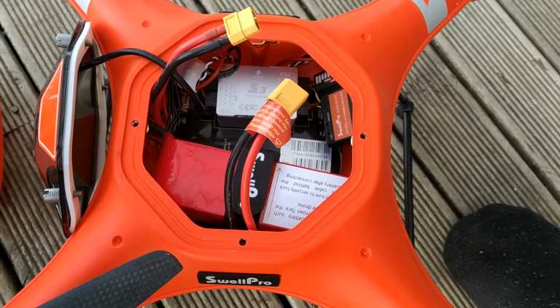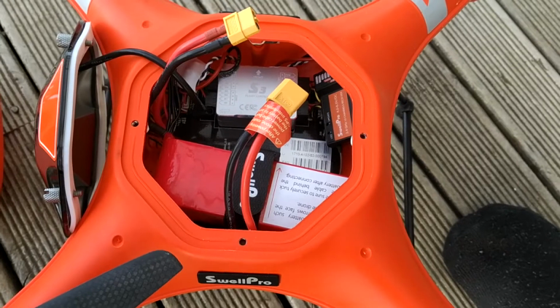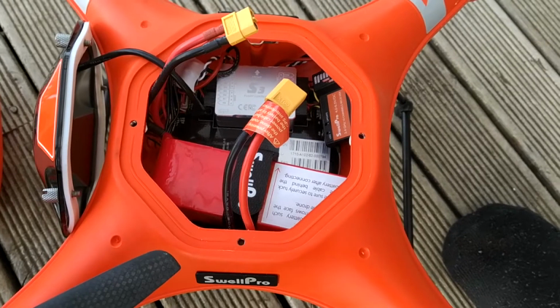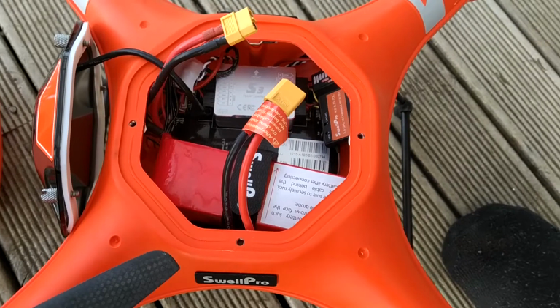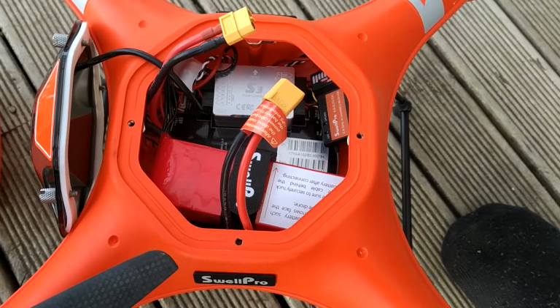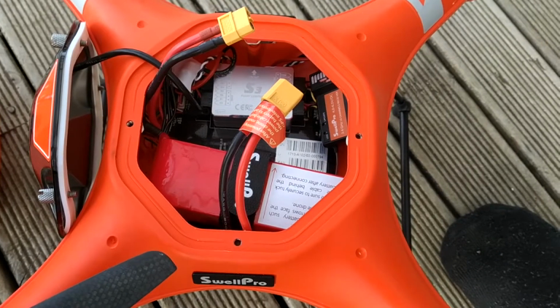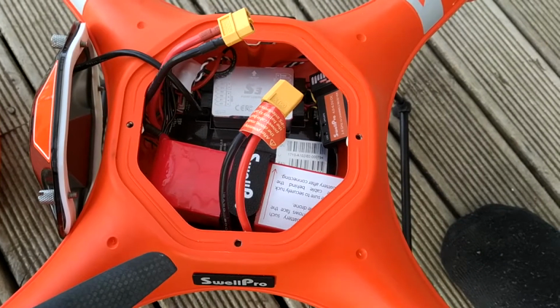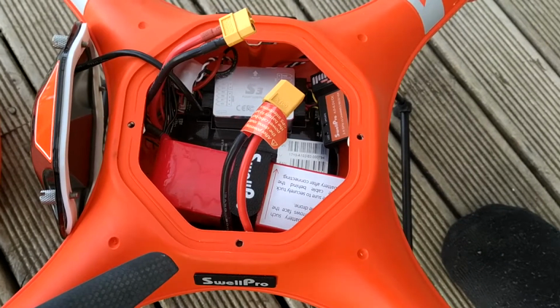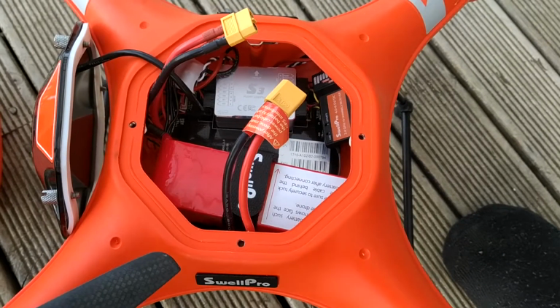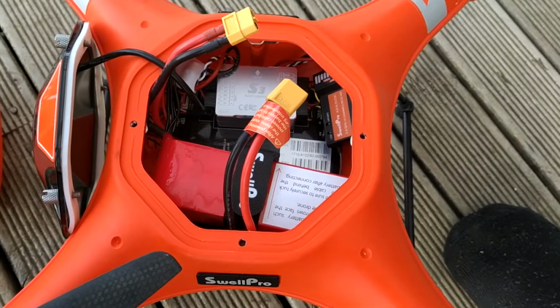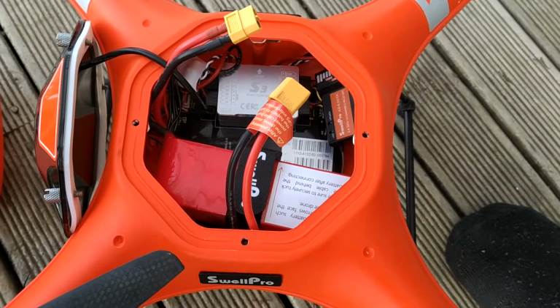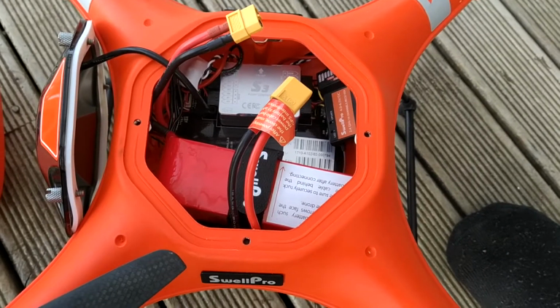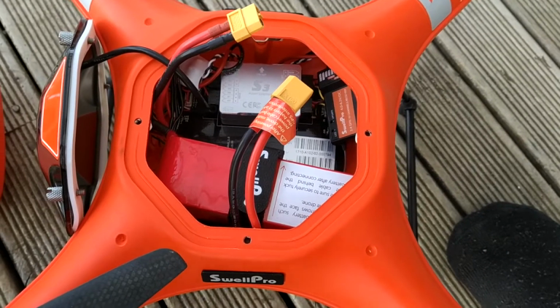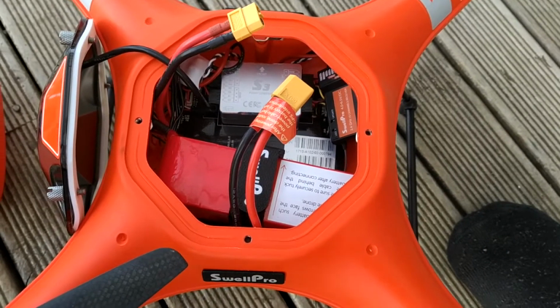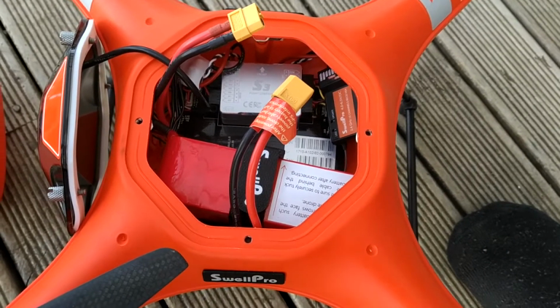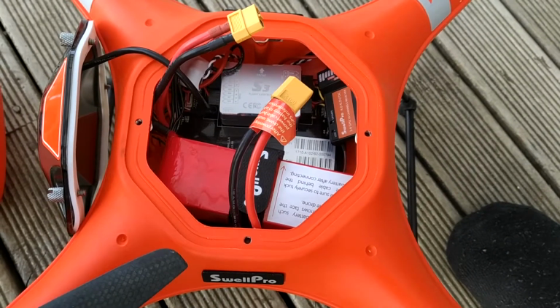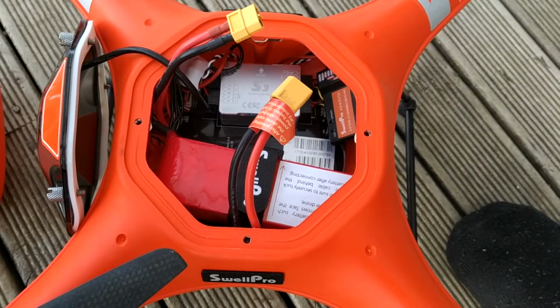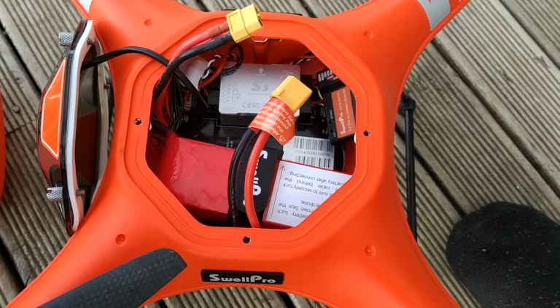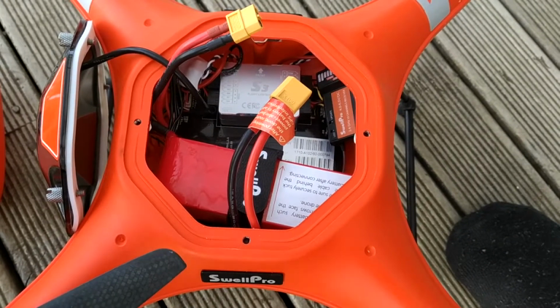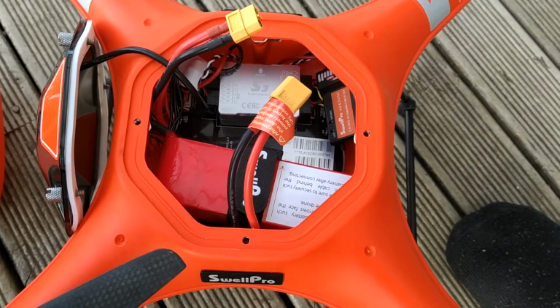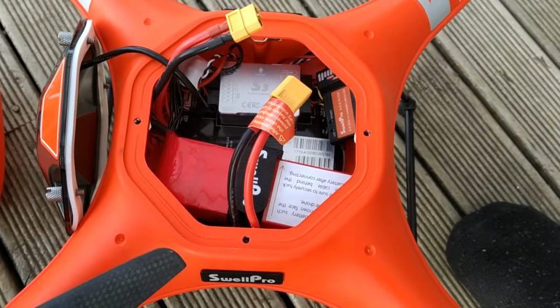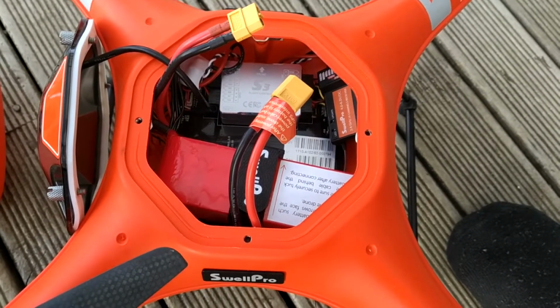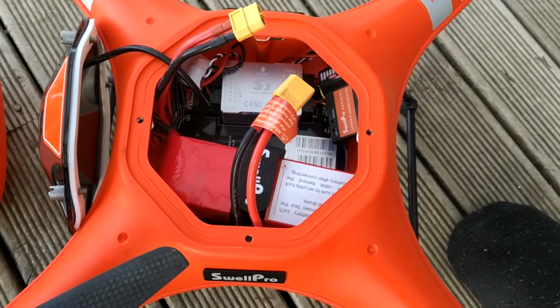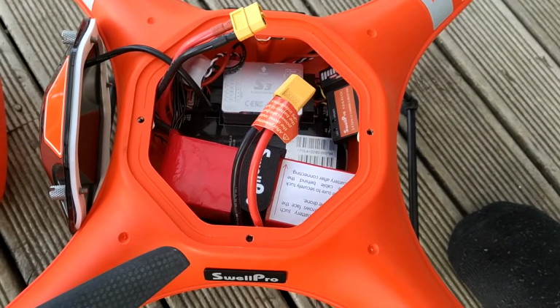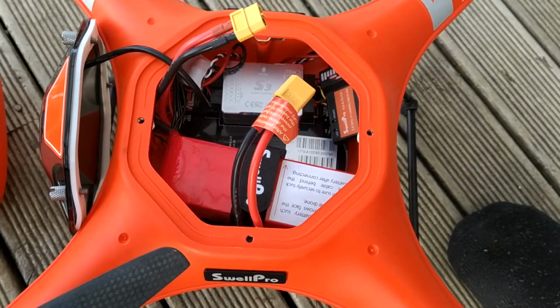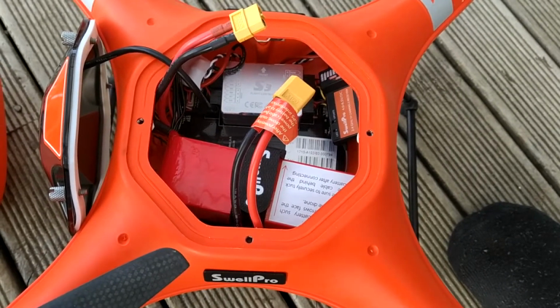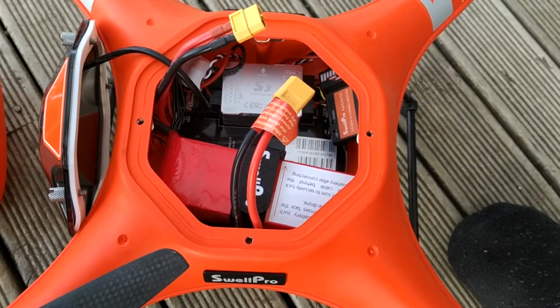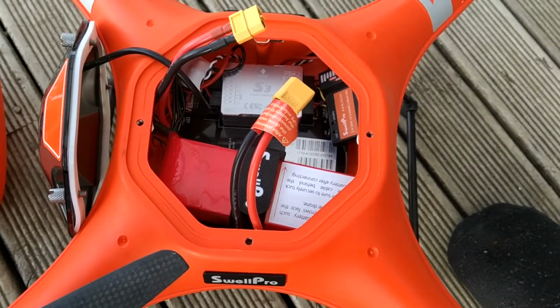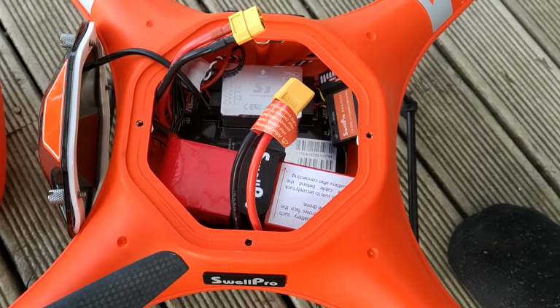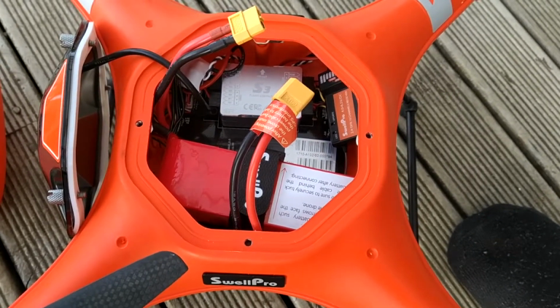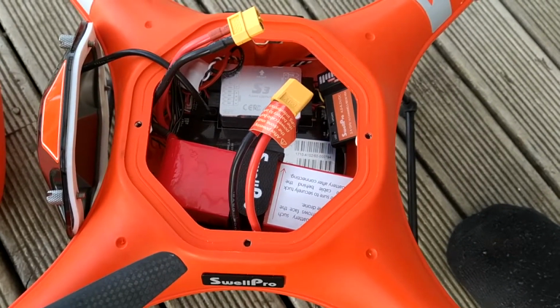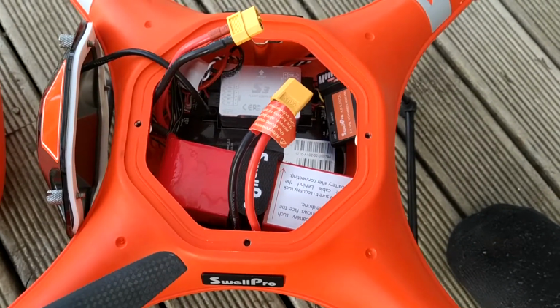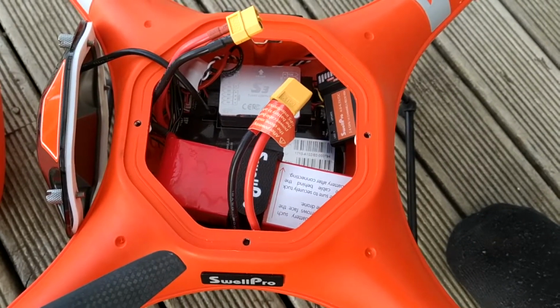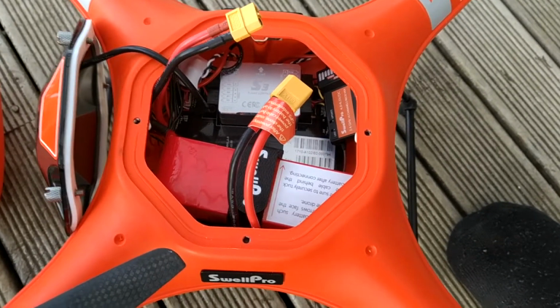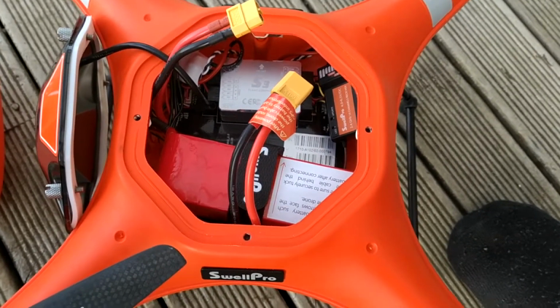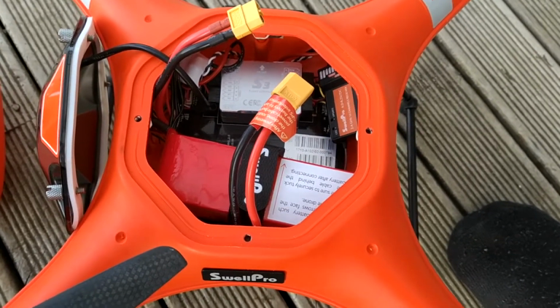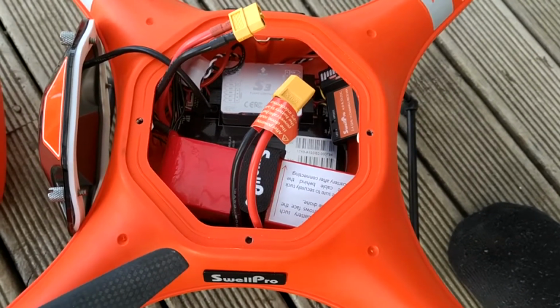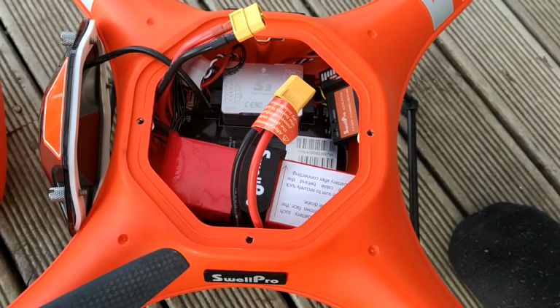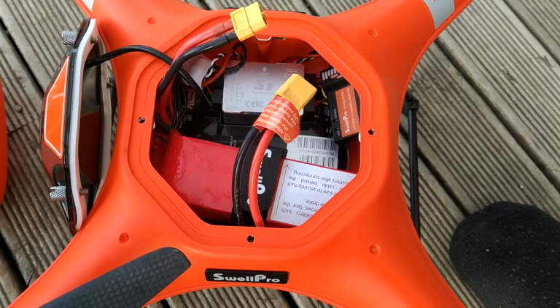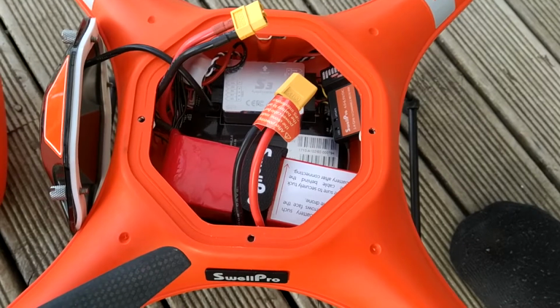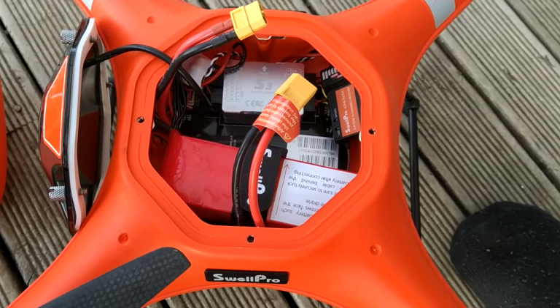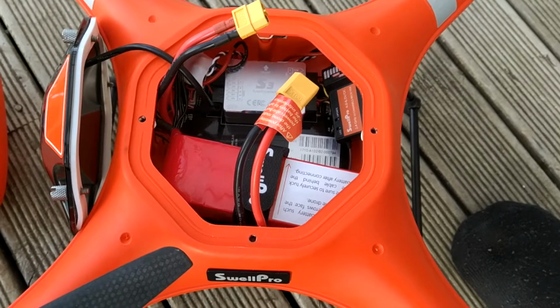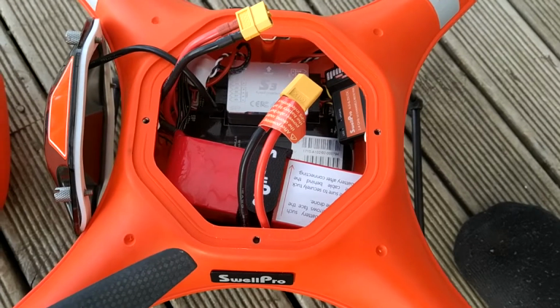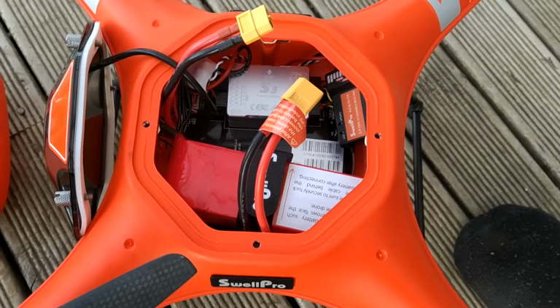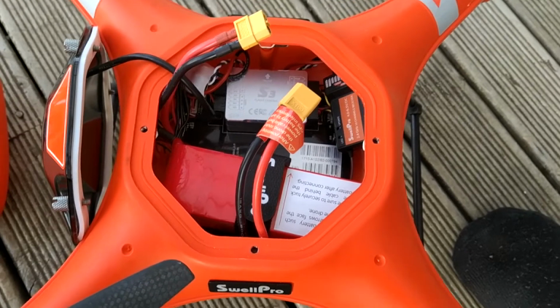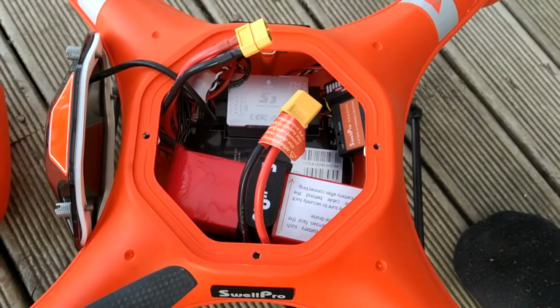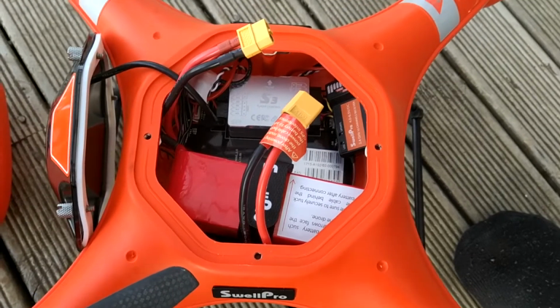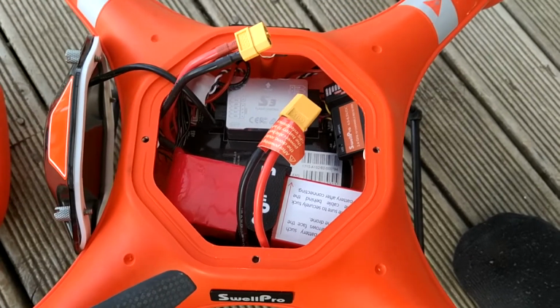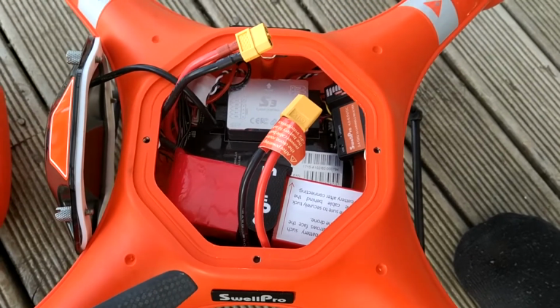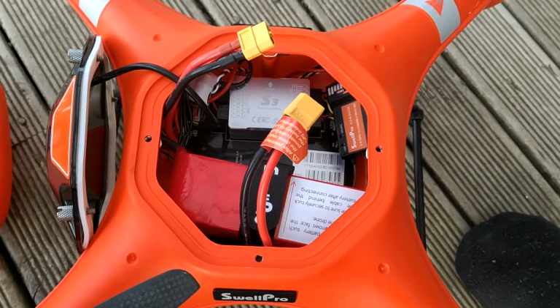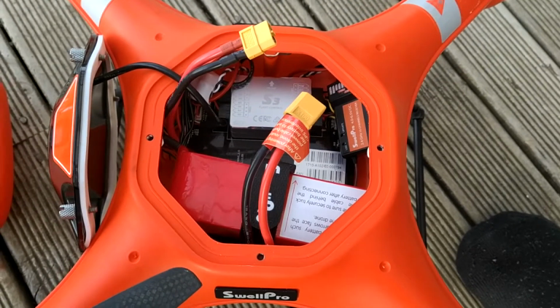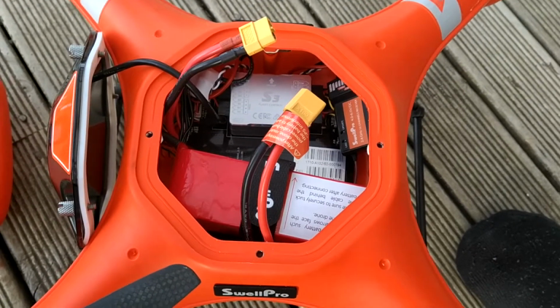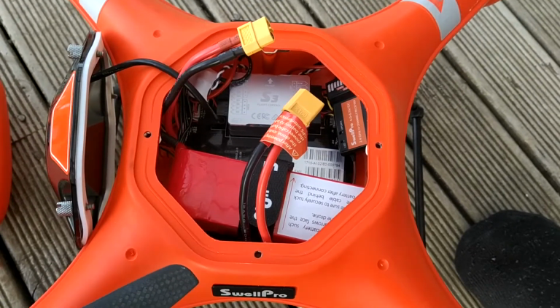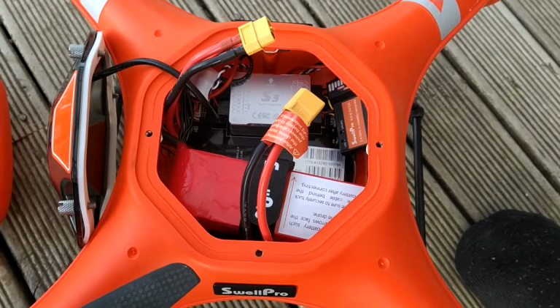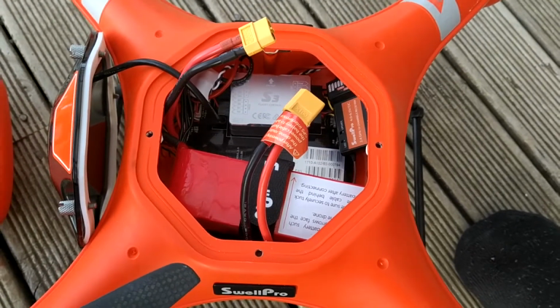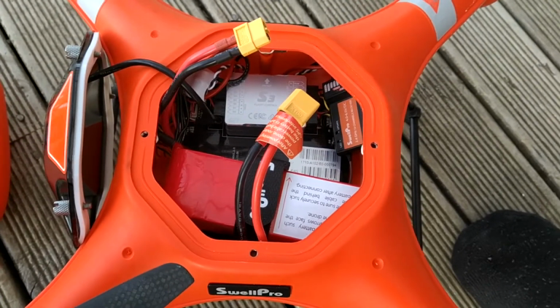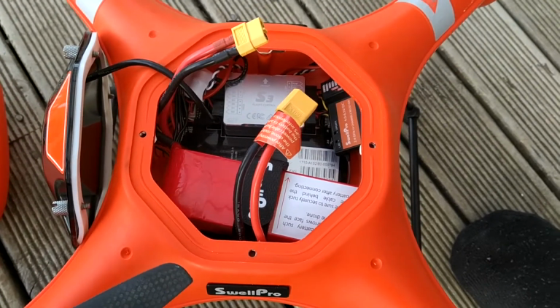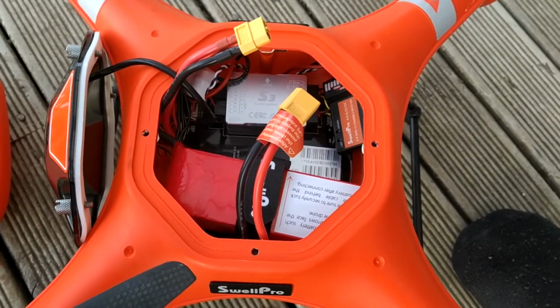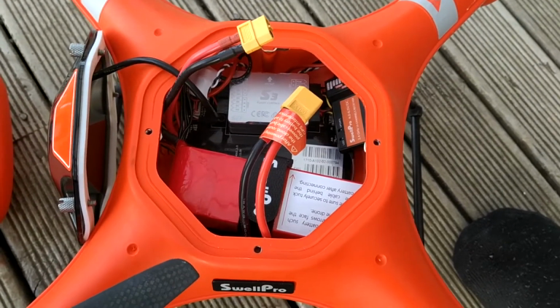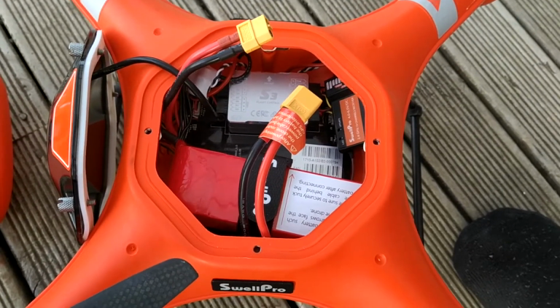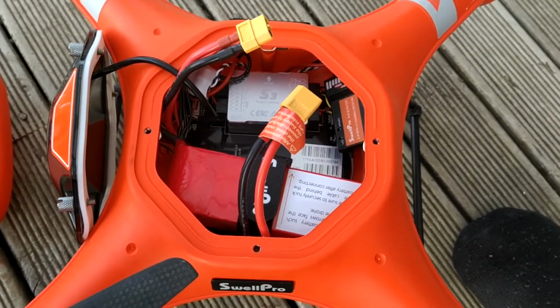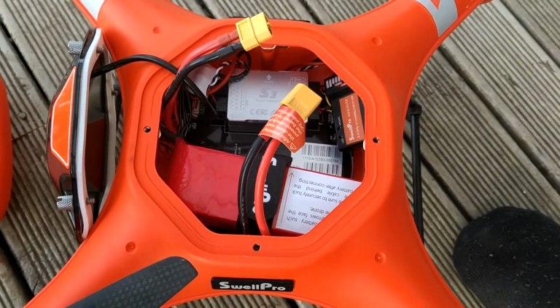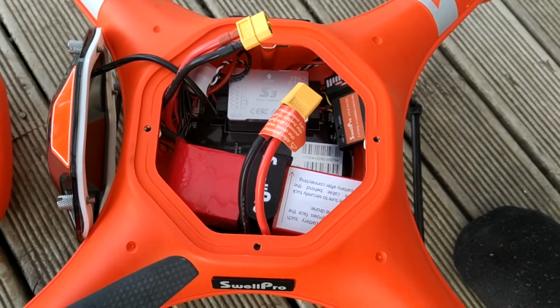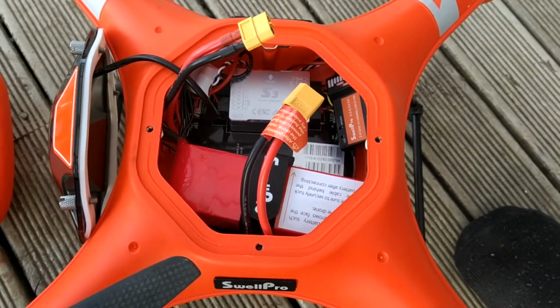Hi, Paul Short here from GoDrone. This is just a quick video tutorial showing how to calibrate the compass in your splash drone.